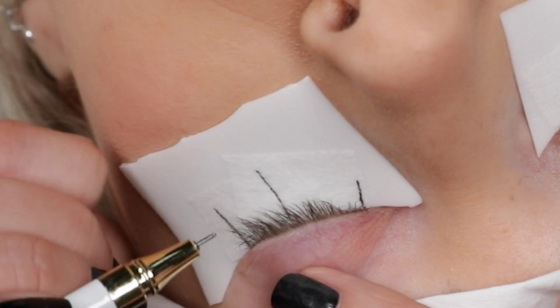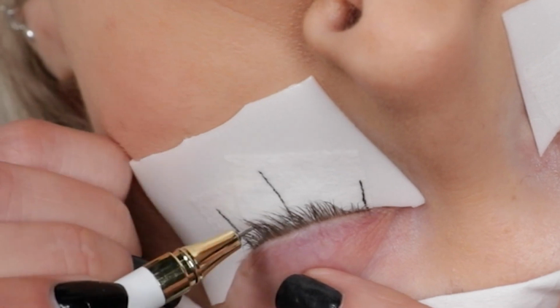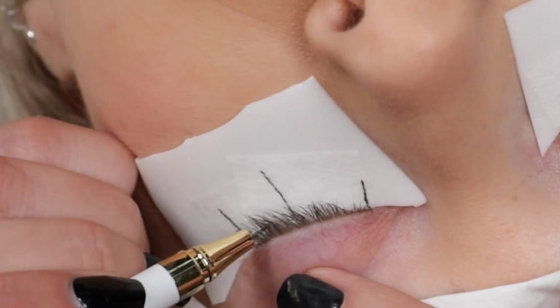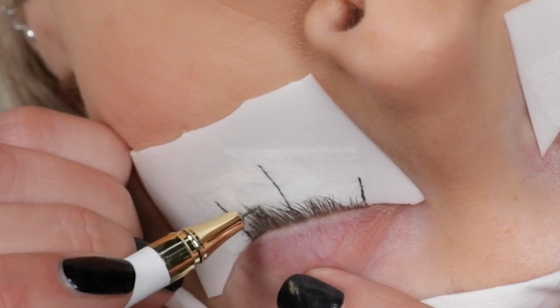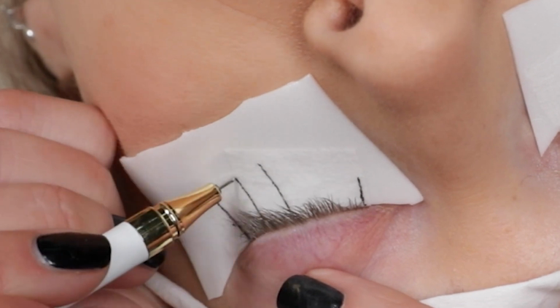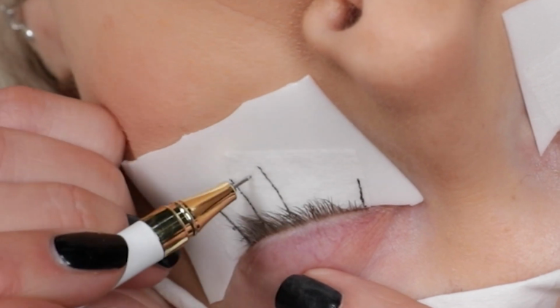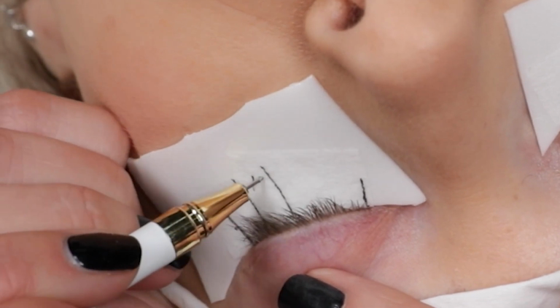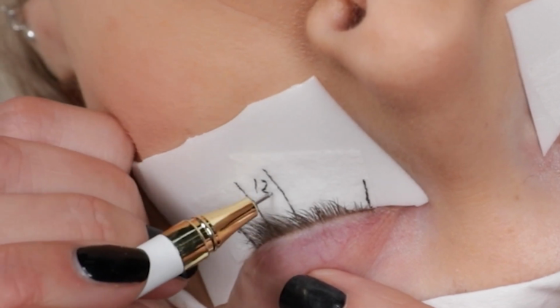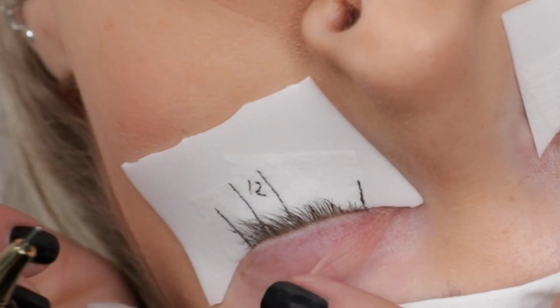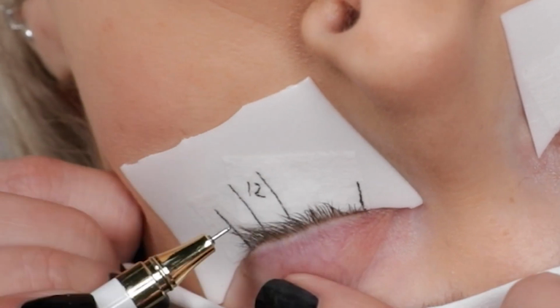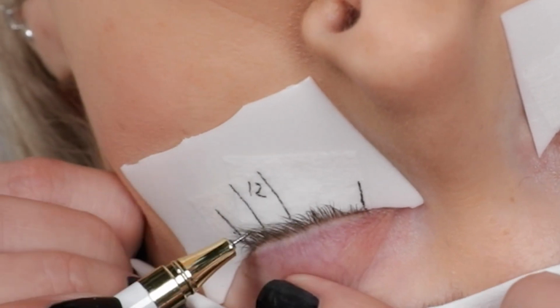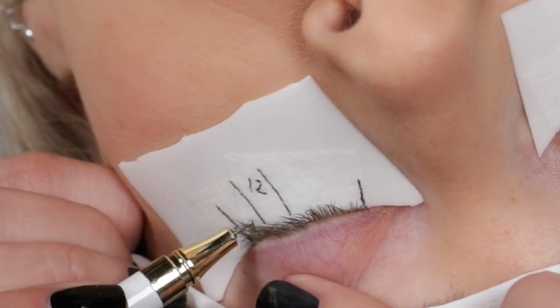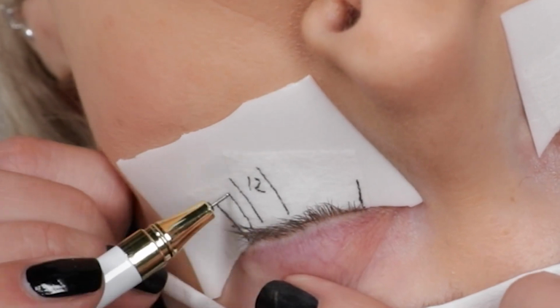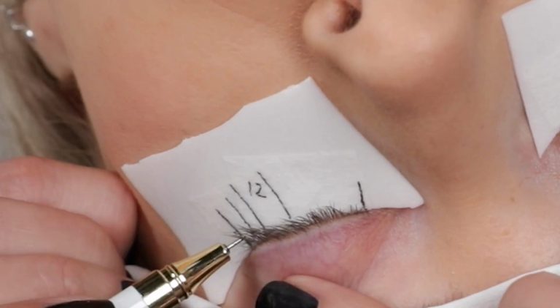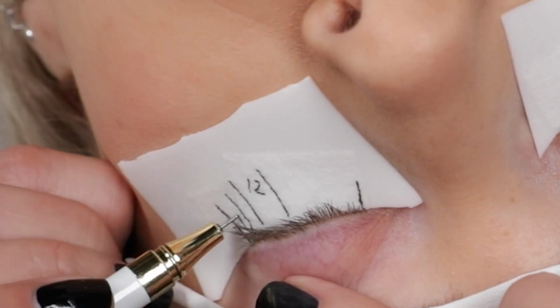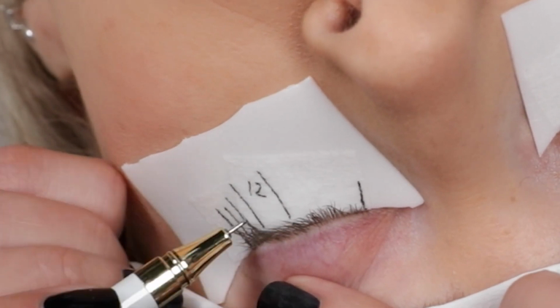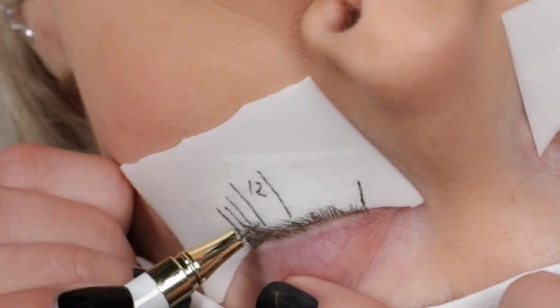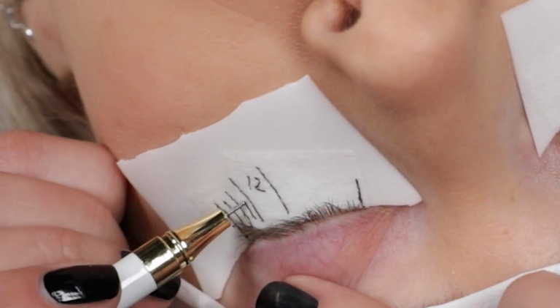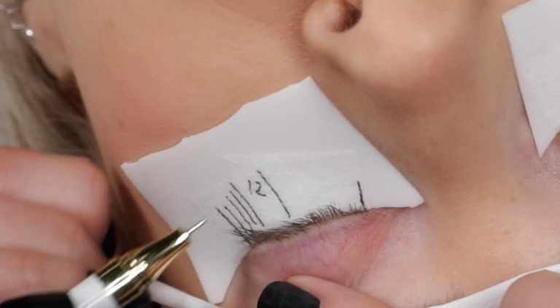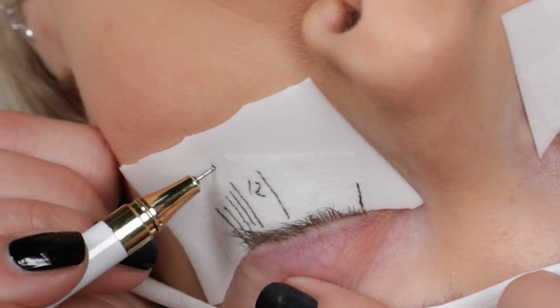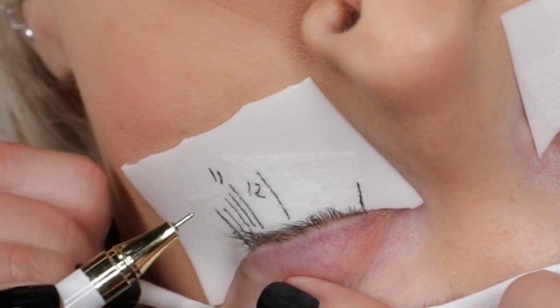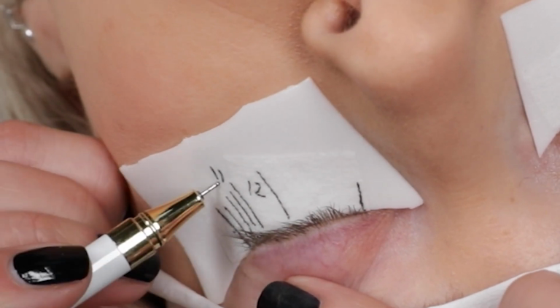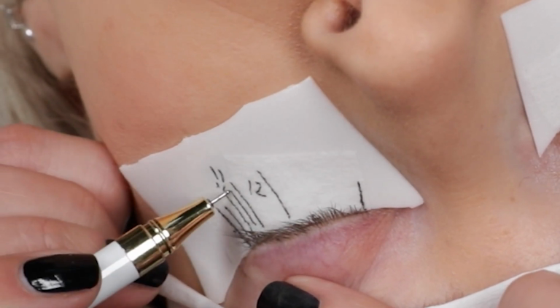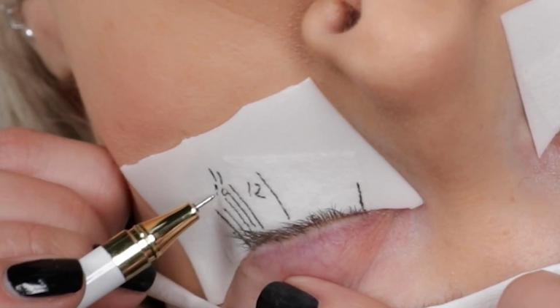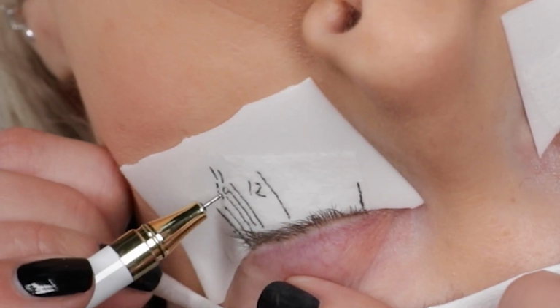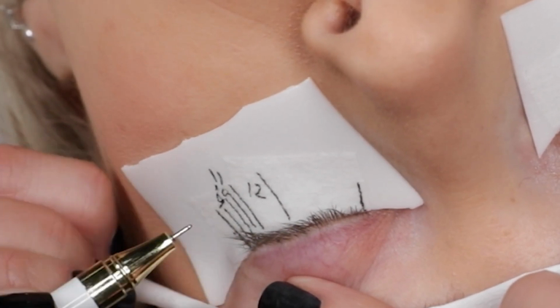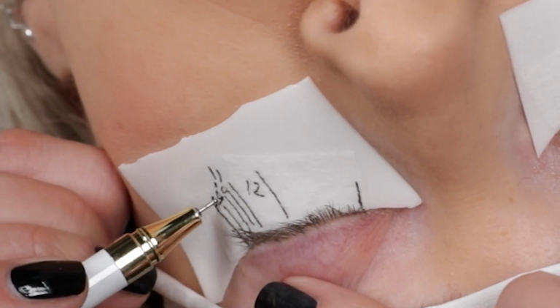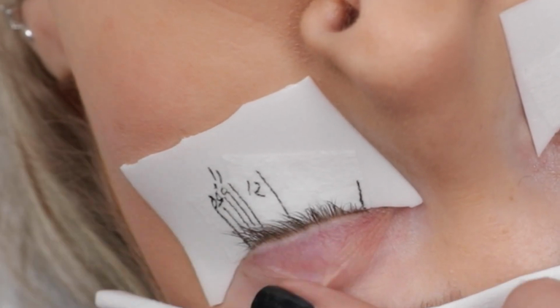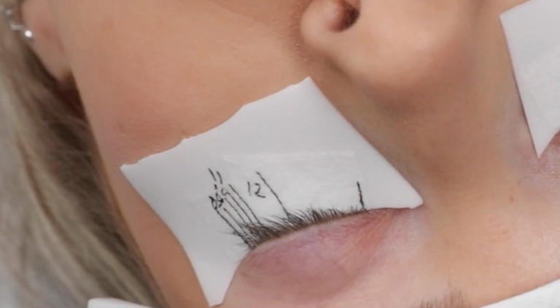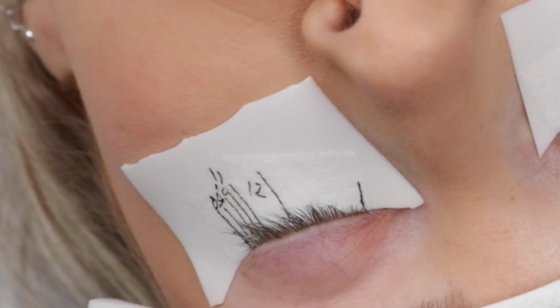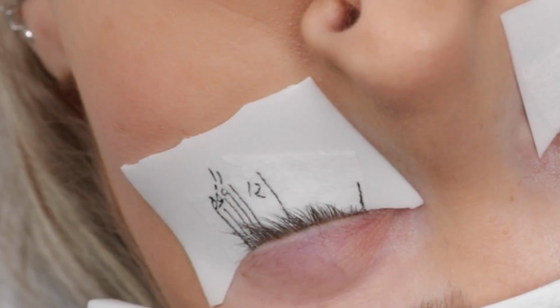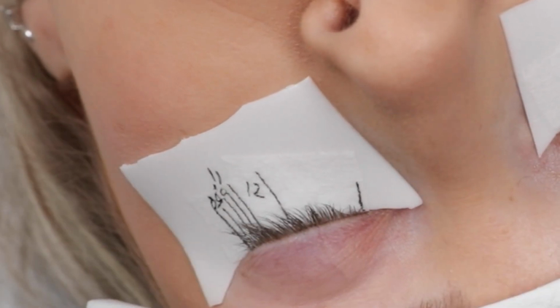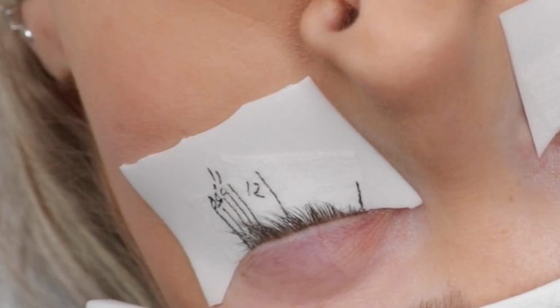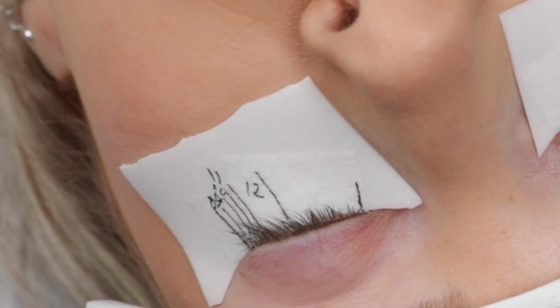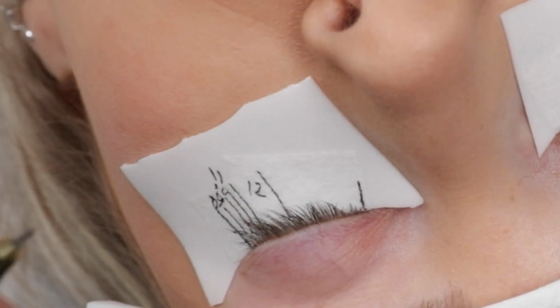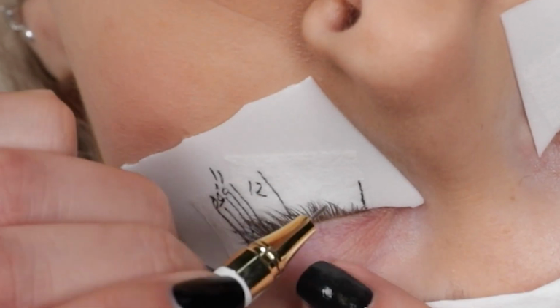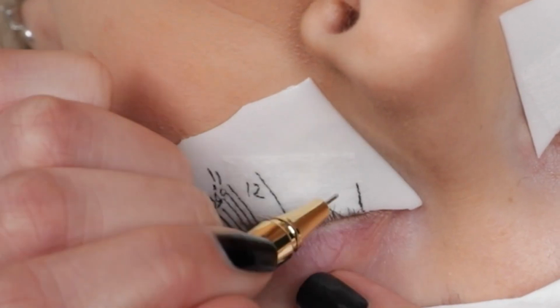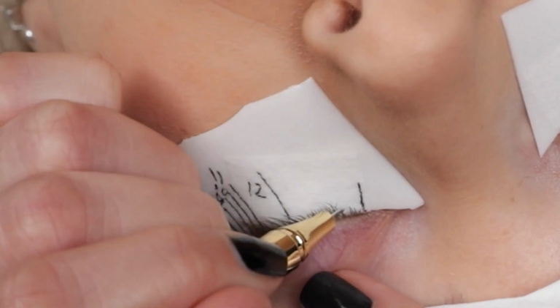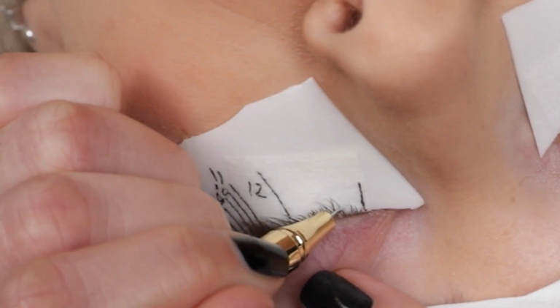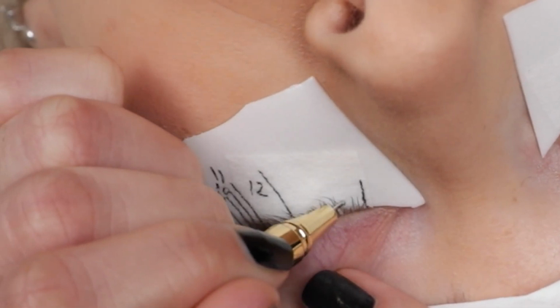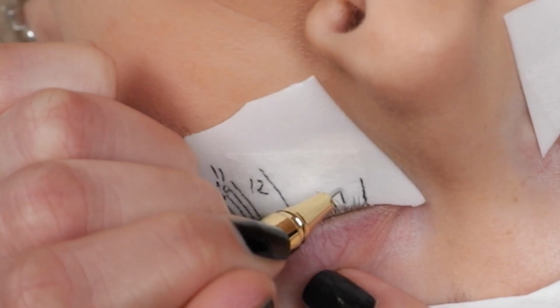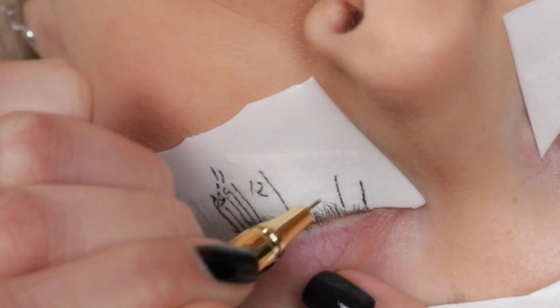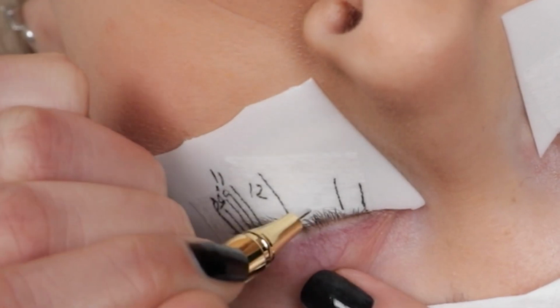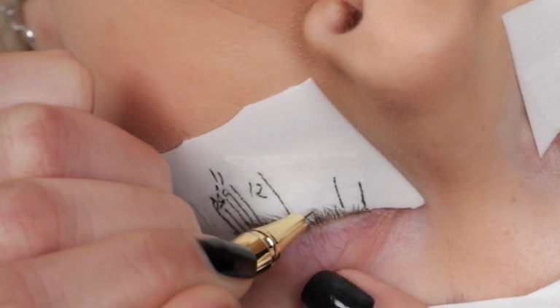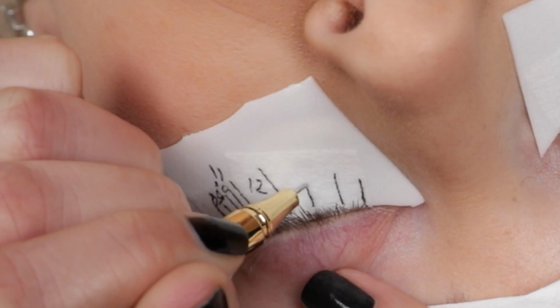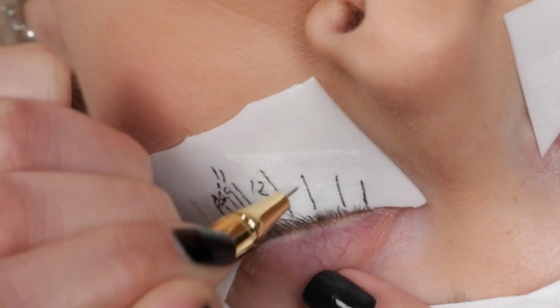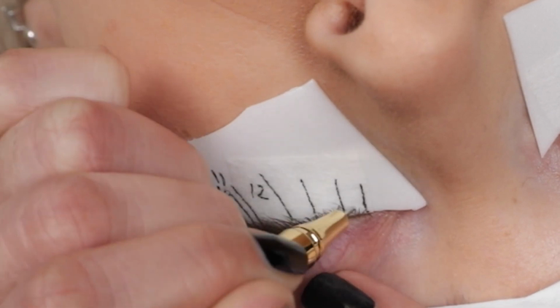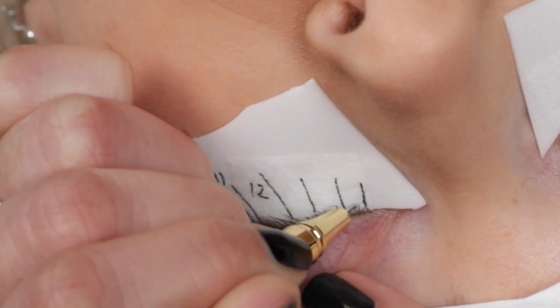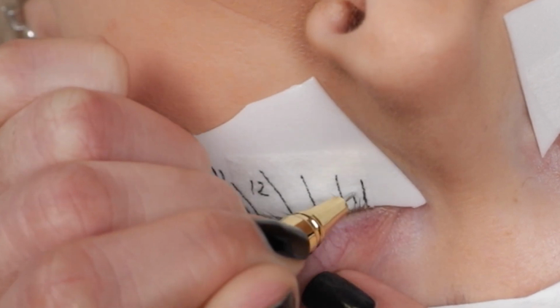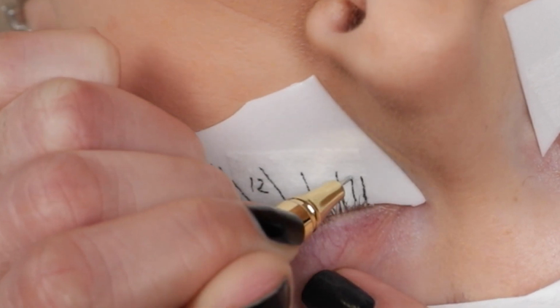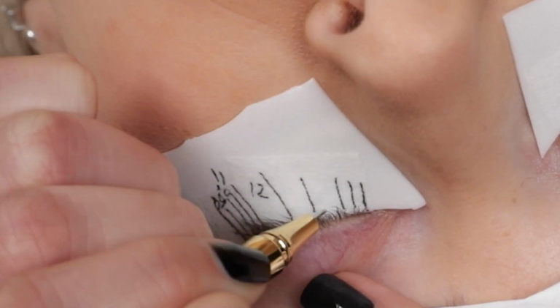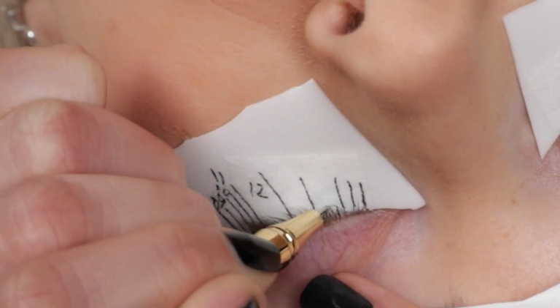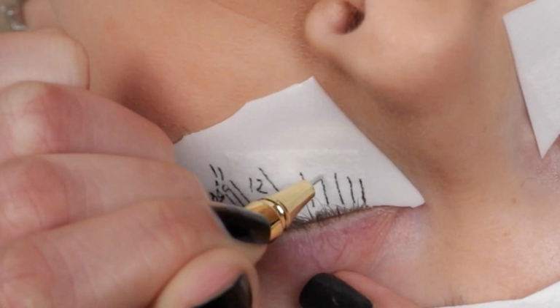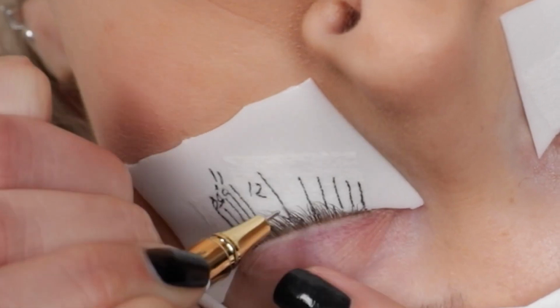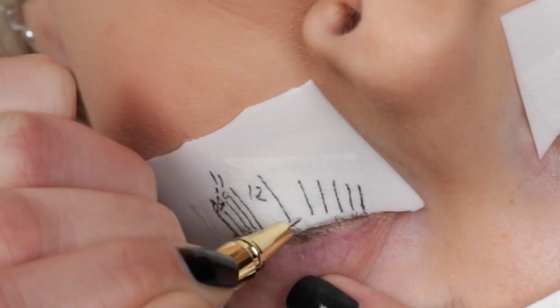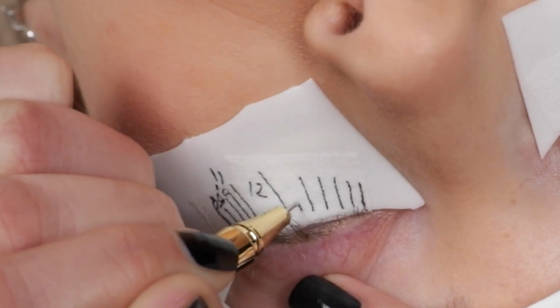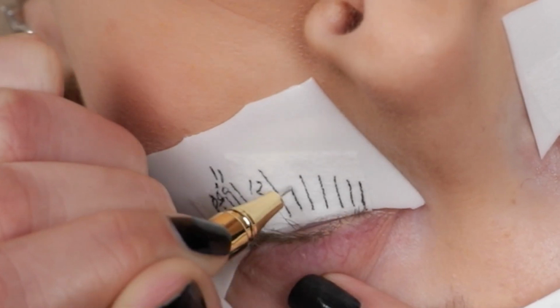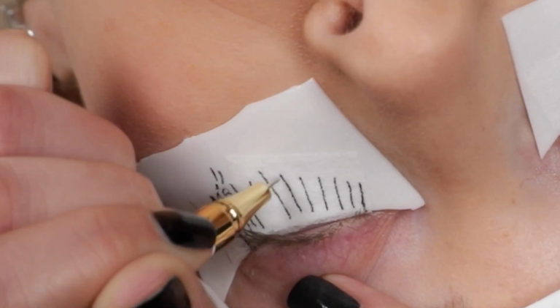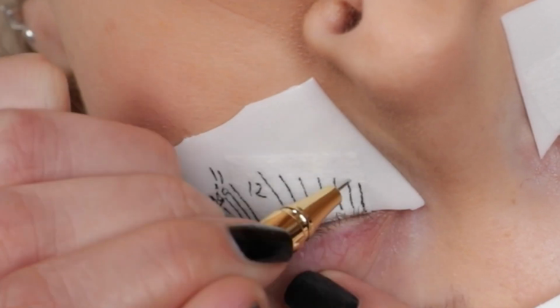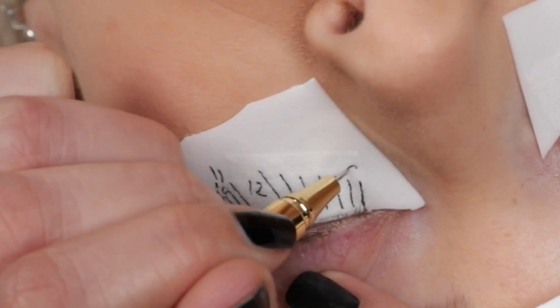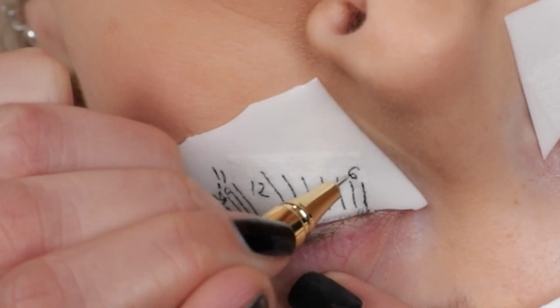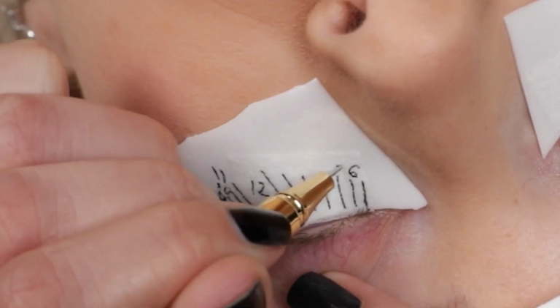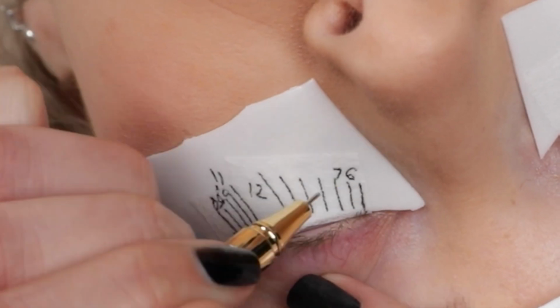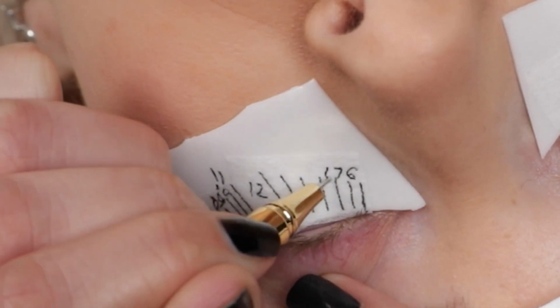Then we're going to draw on our lash map, this time going for a squirrel in 6 to 12 millimetres.